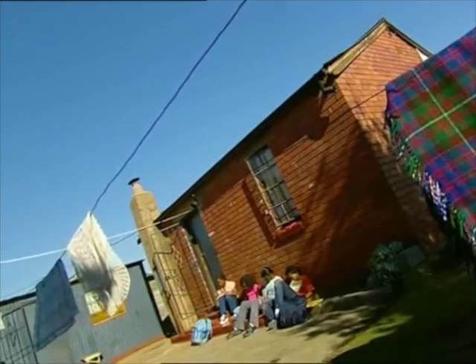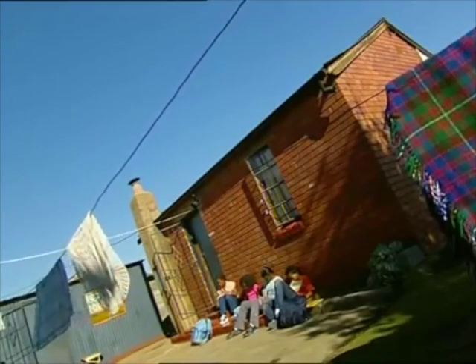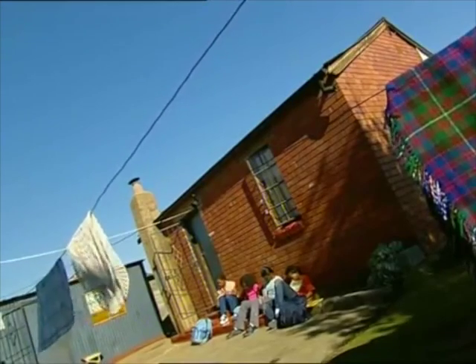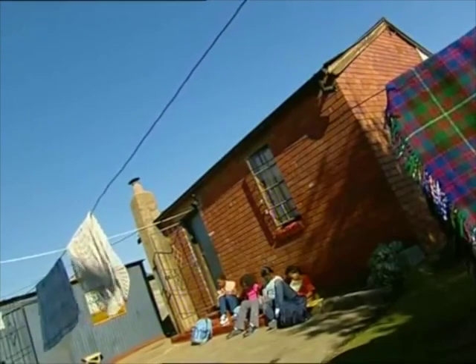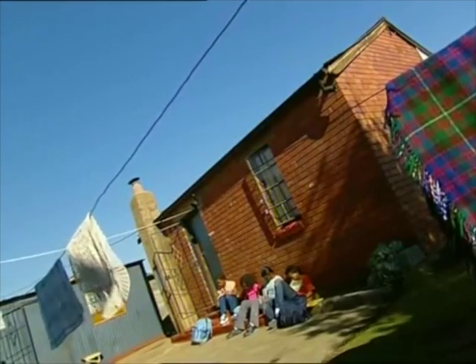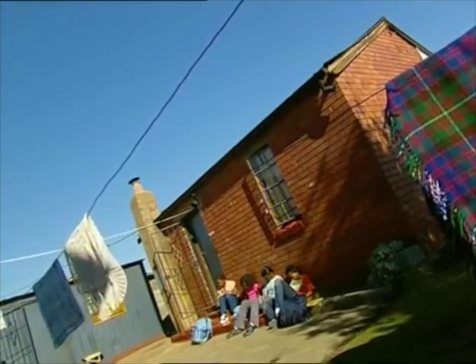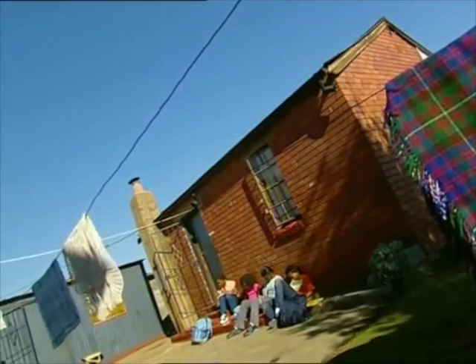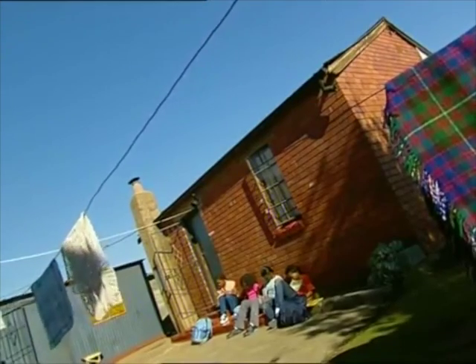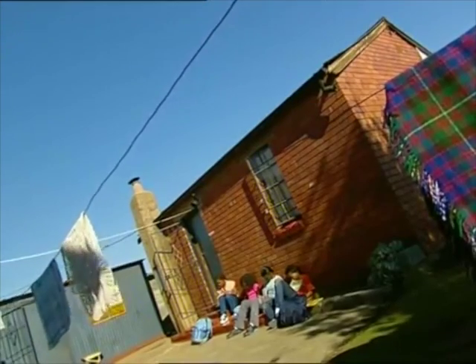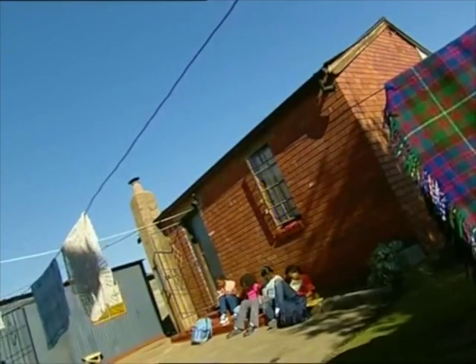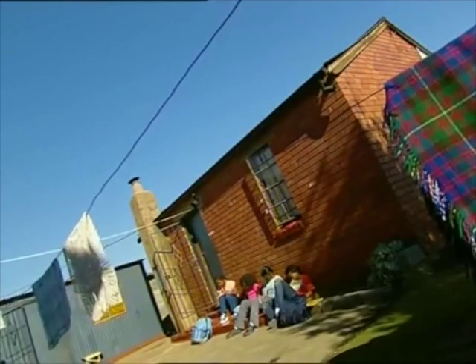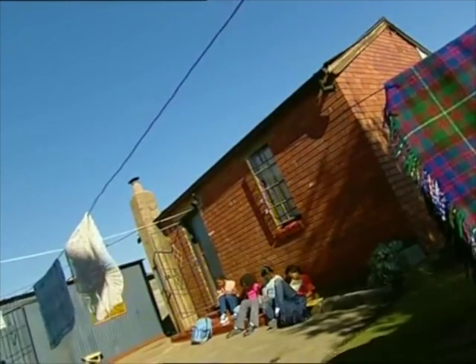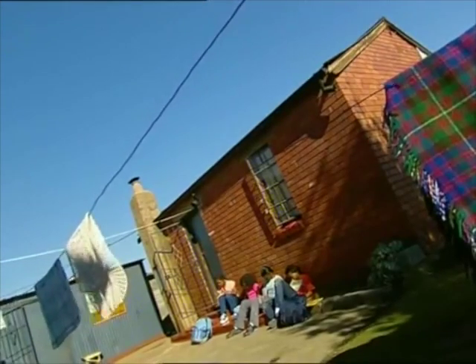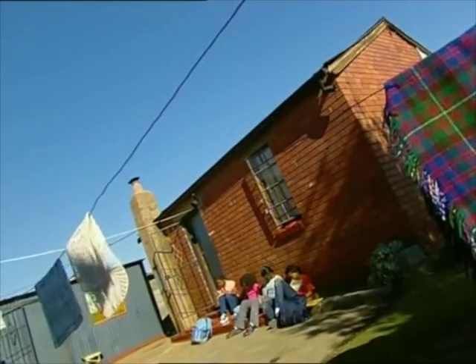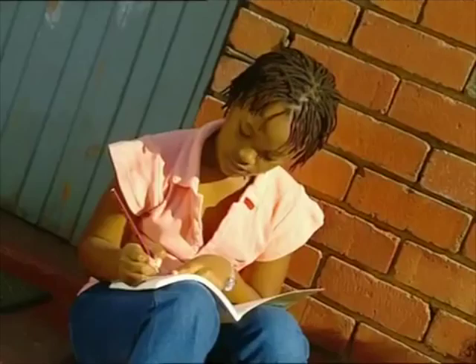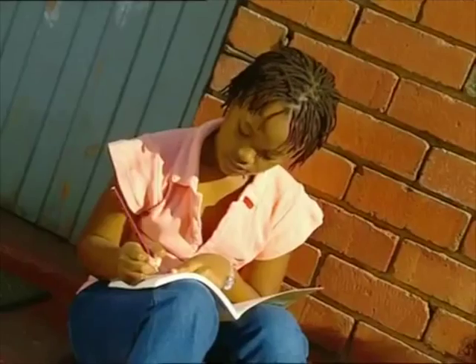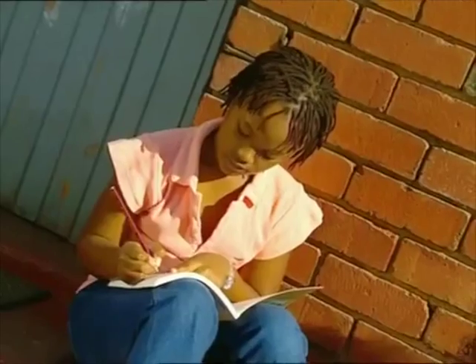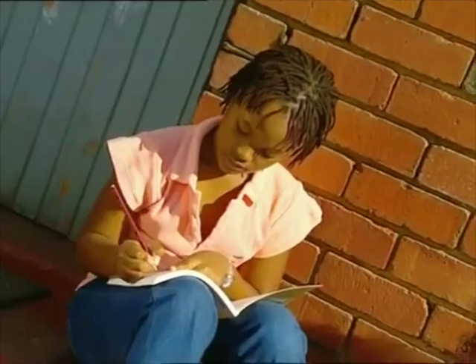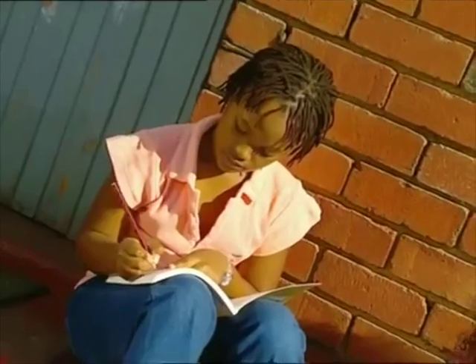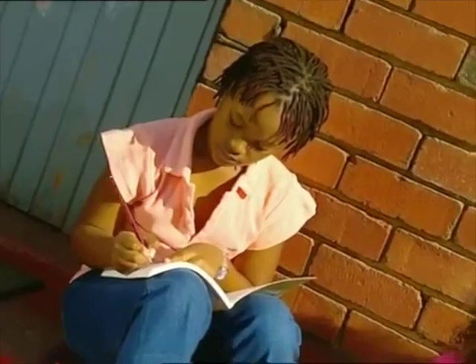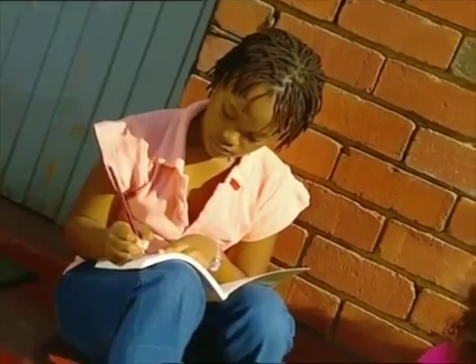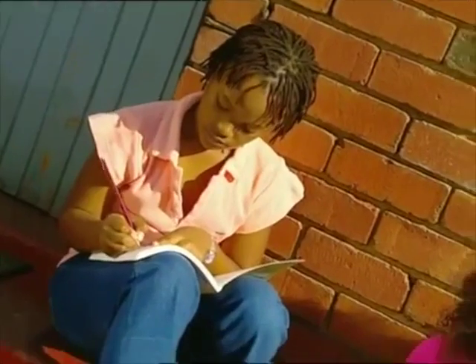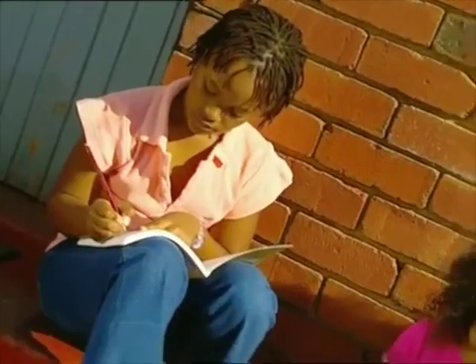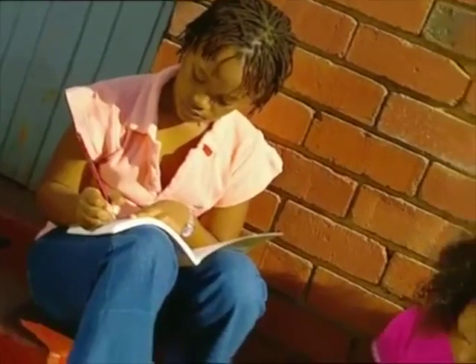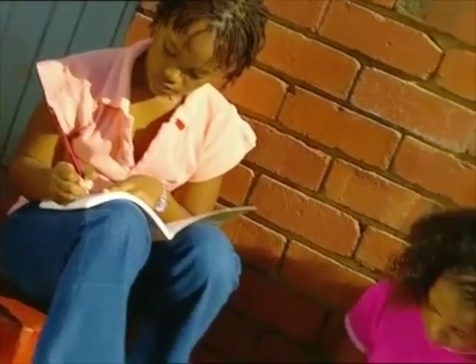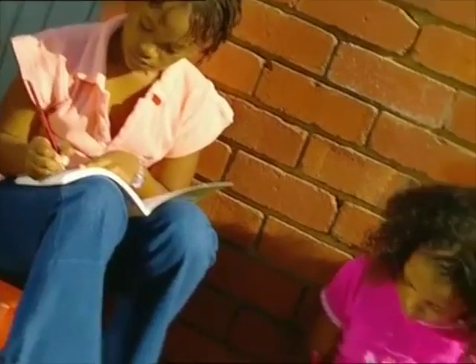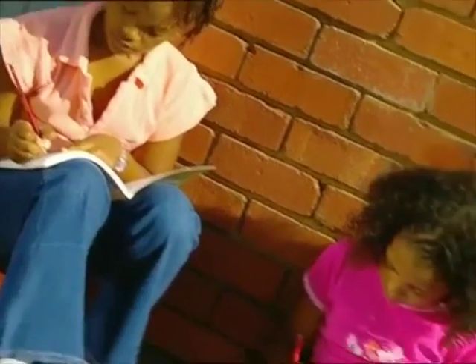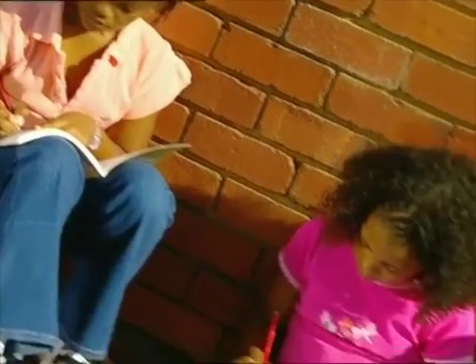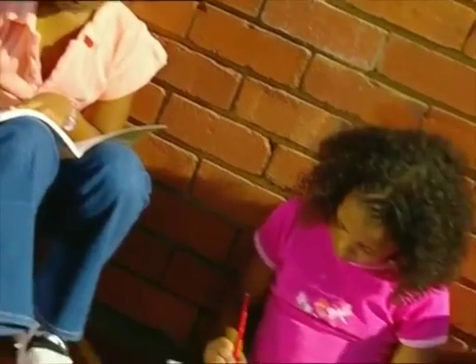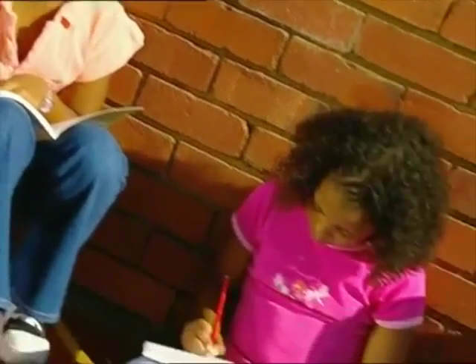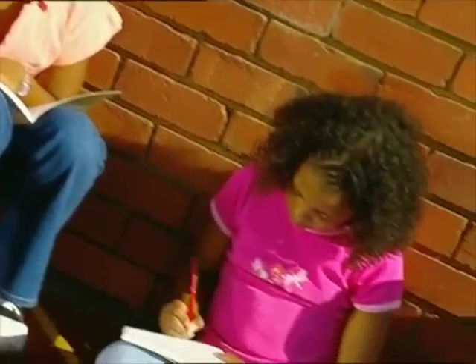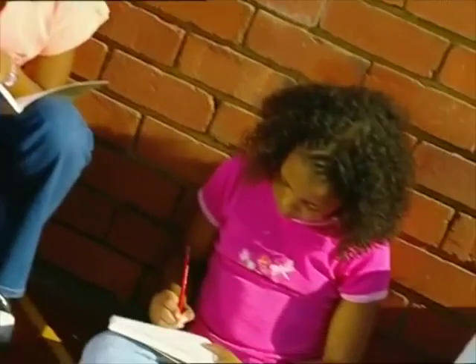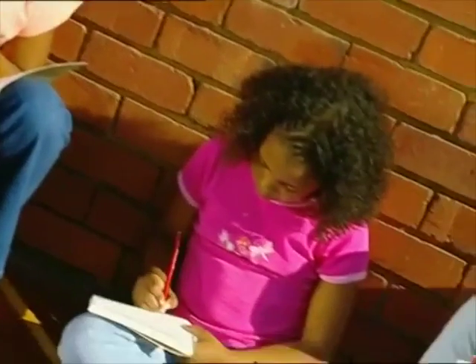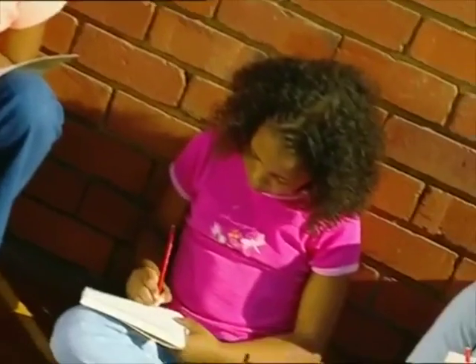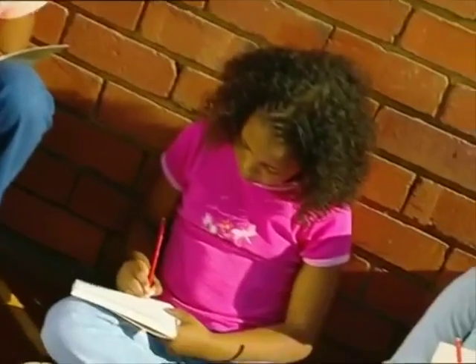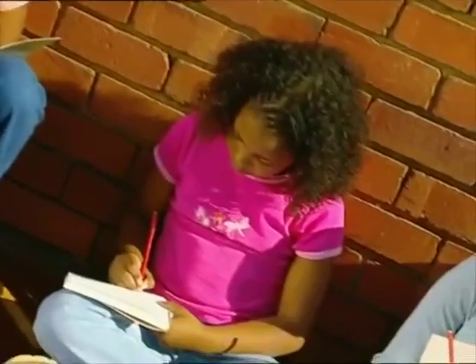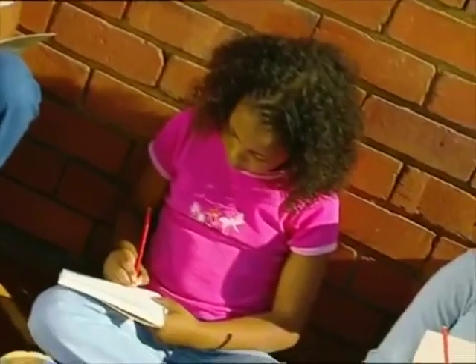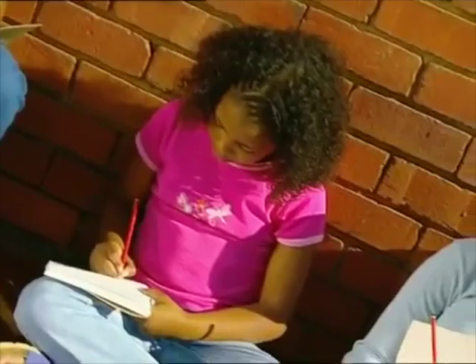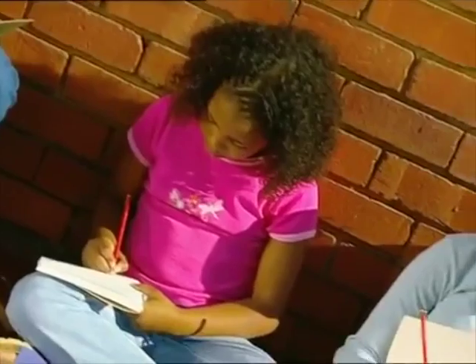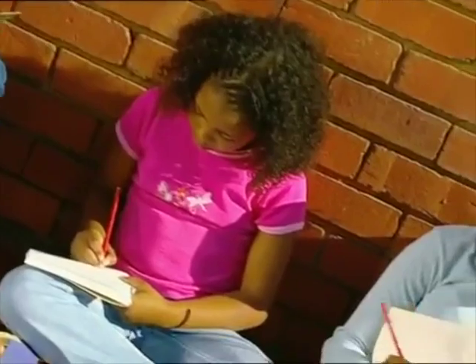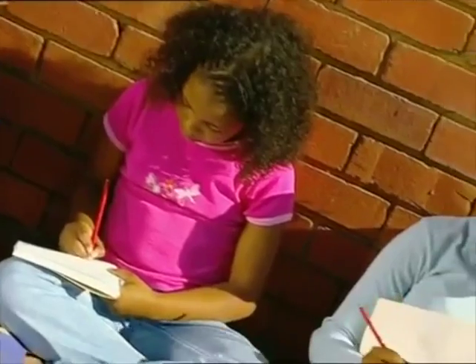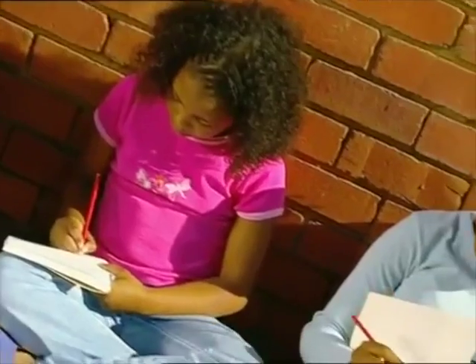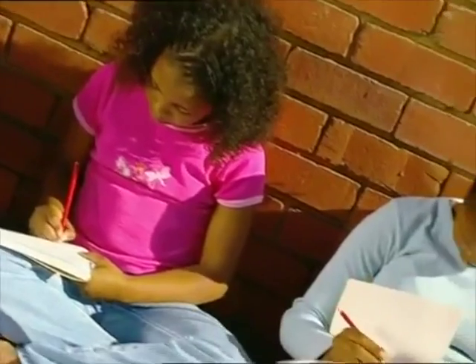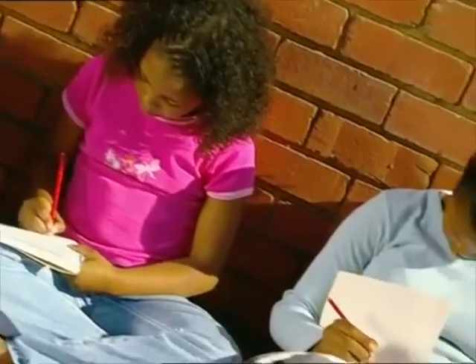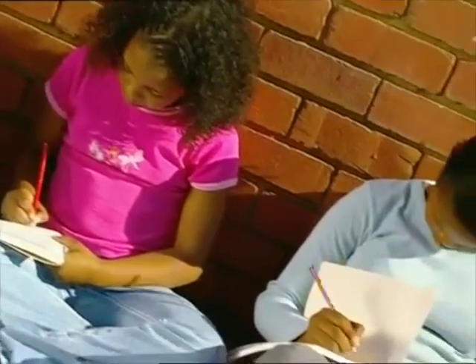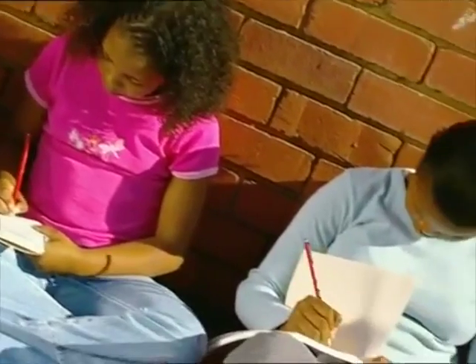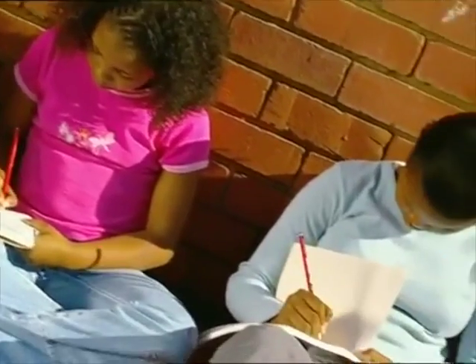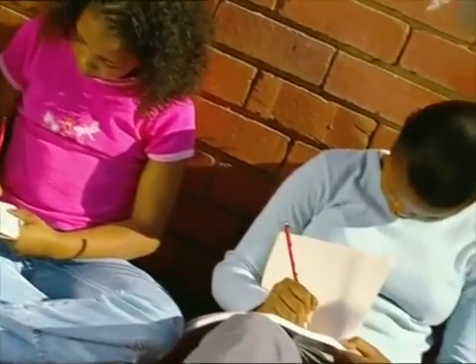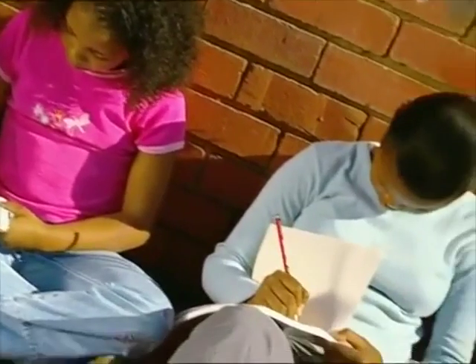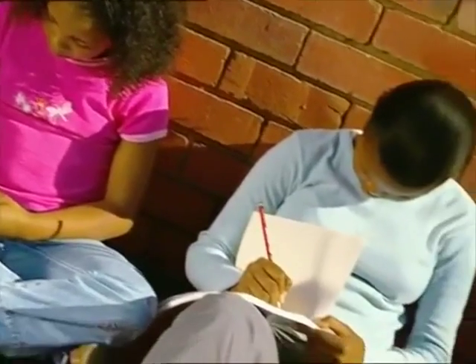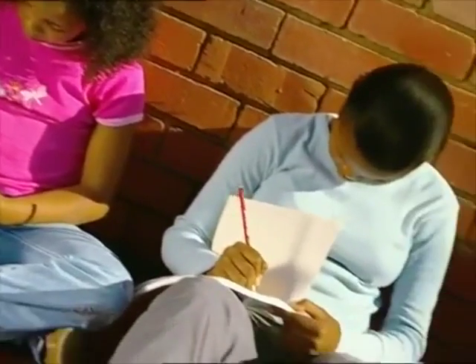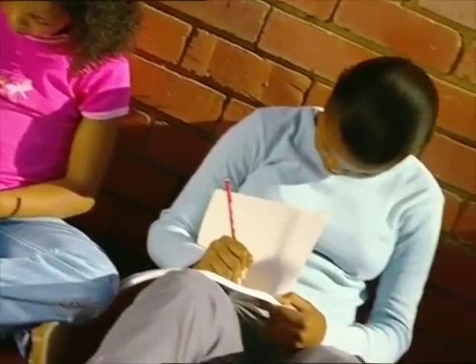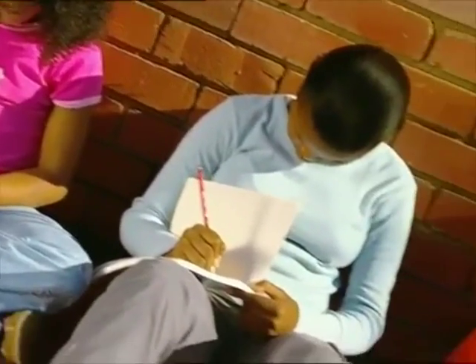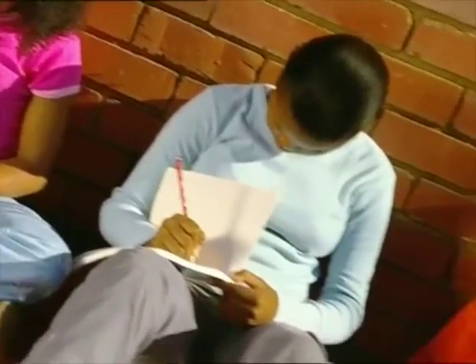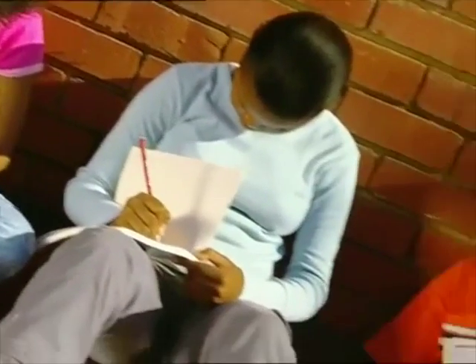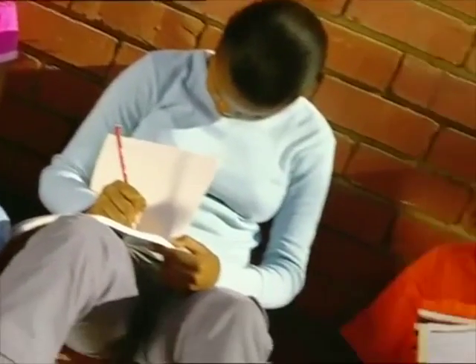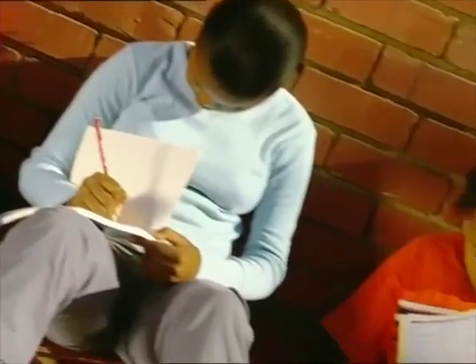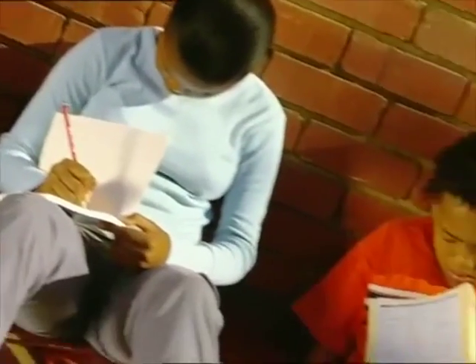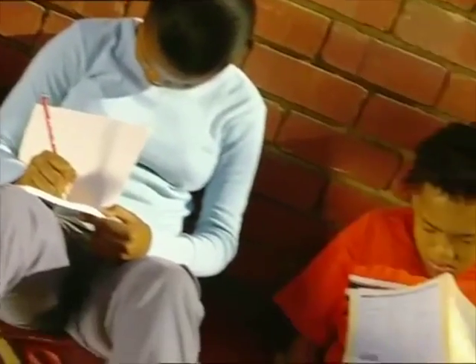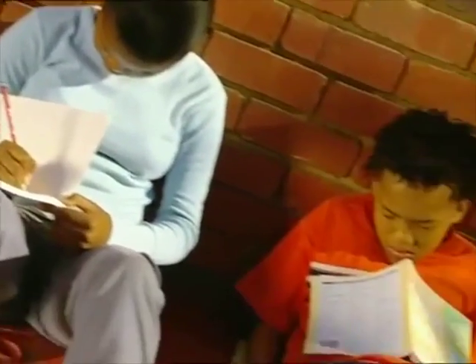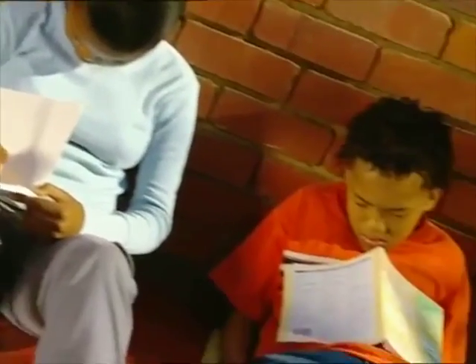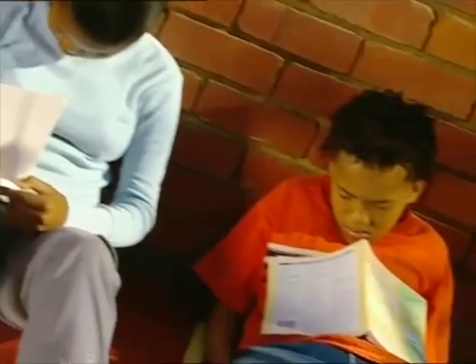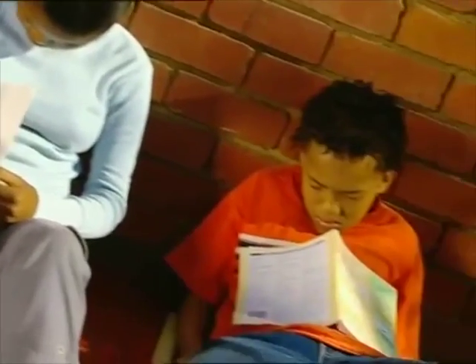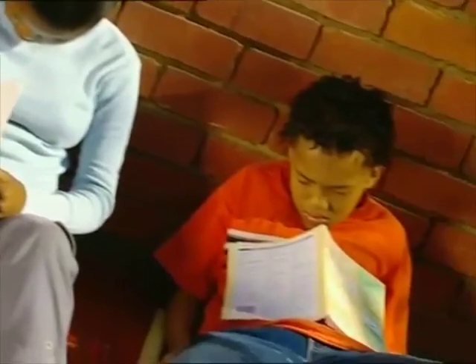Sitting around in the sun doing homework is a nice idea. The girls seem to love it, but it always makes me feel just a bit dozy.